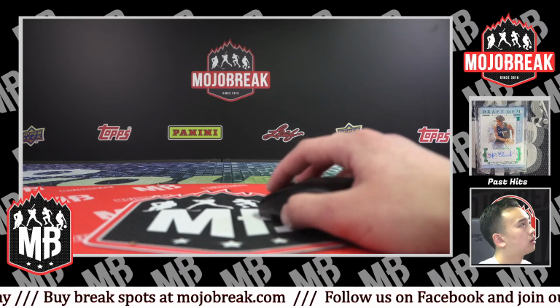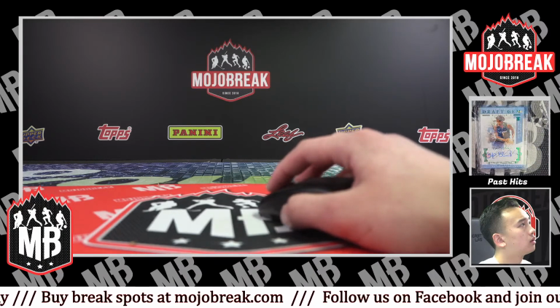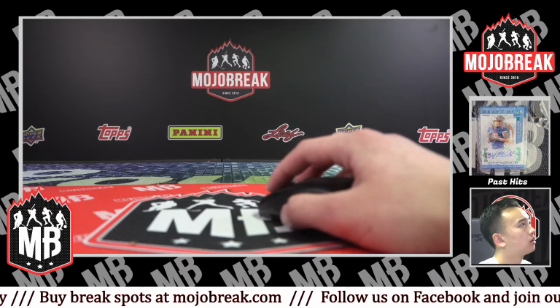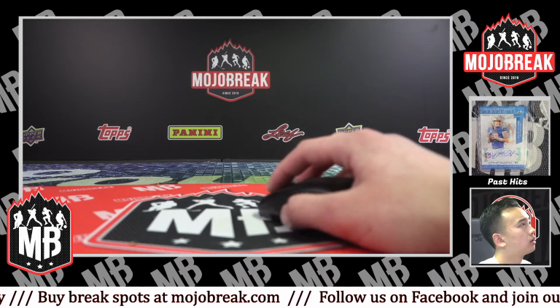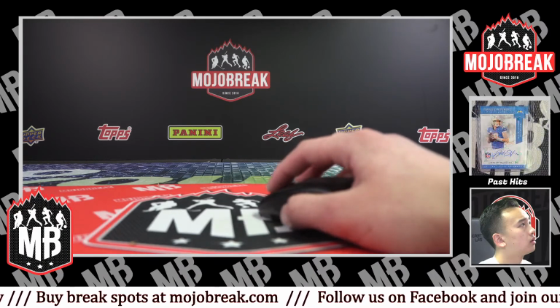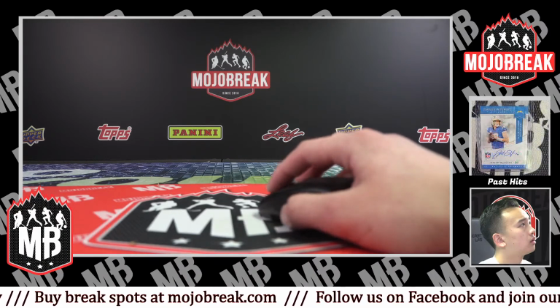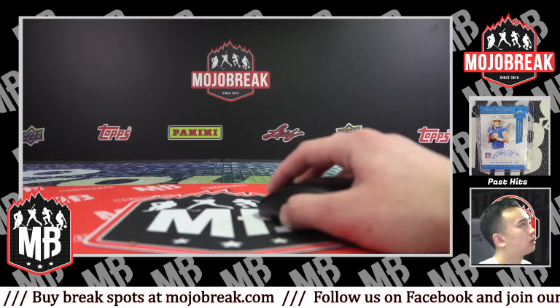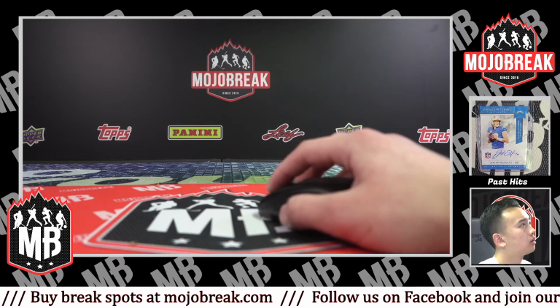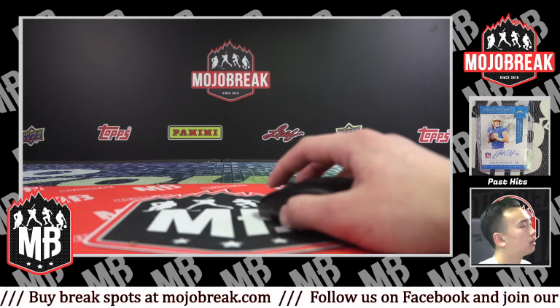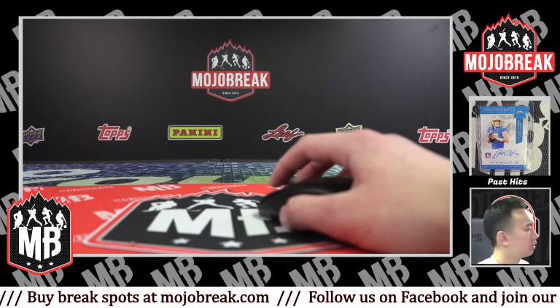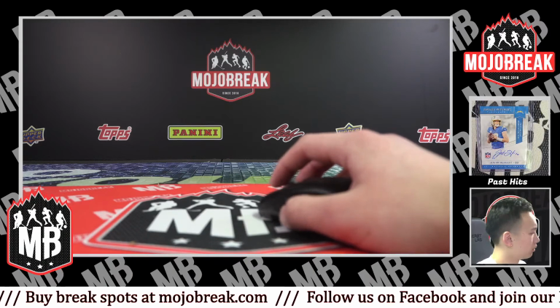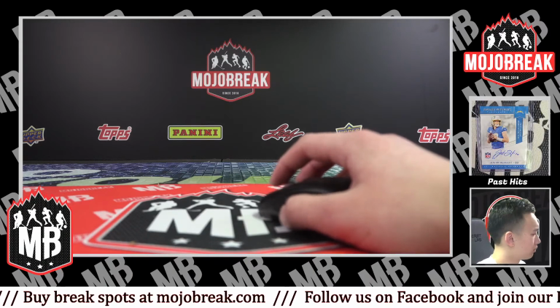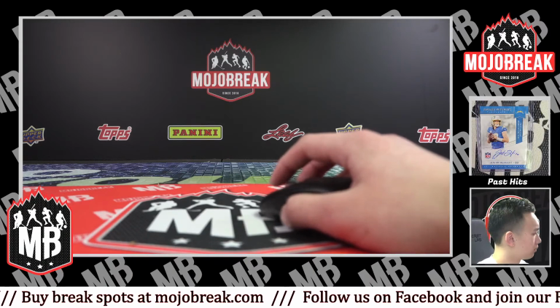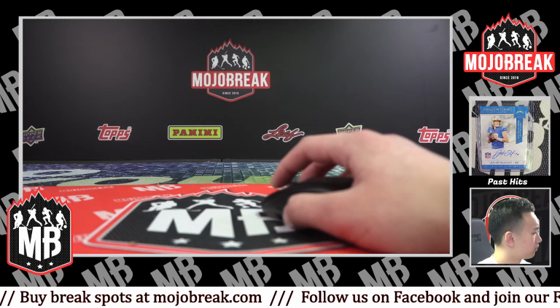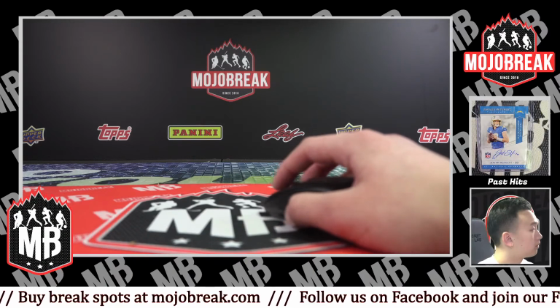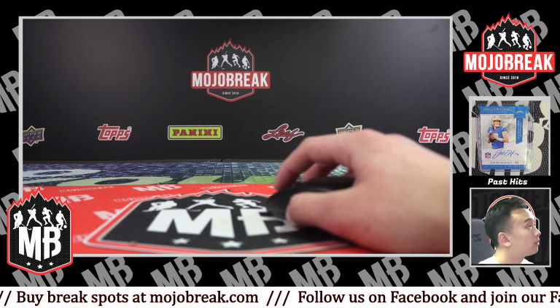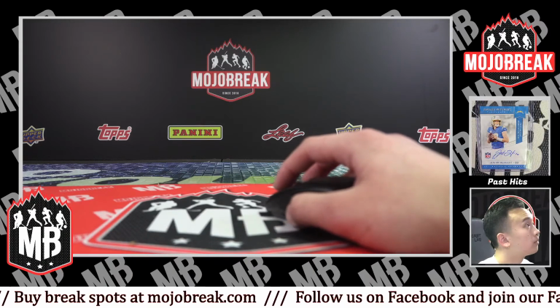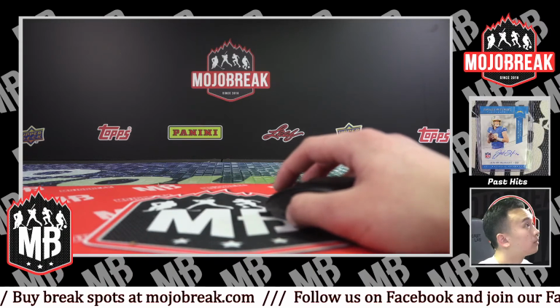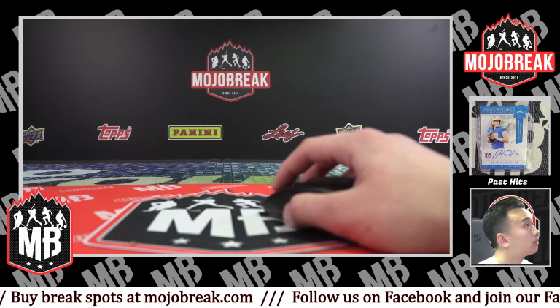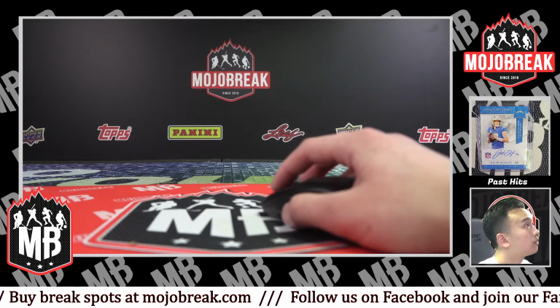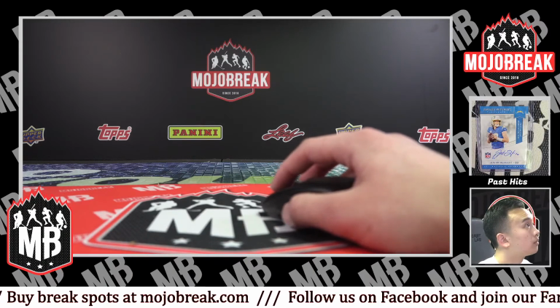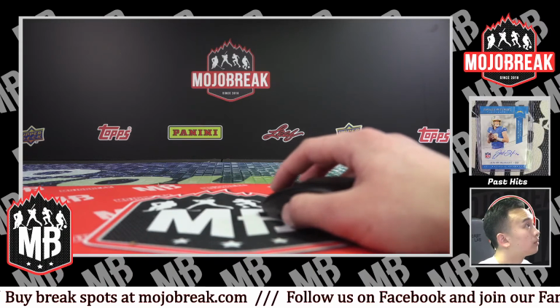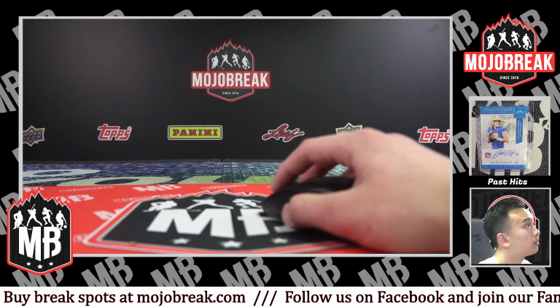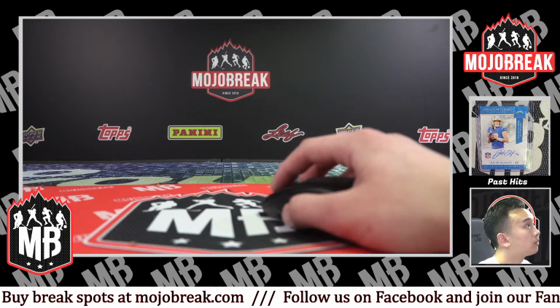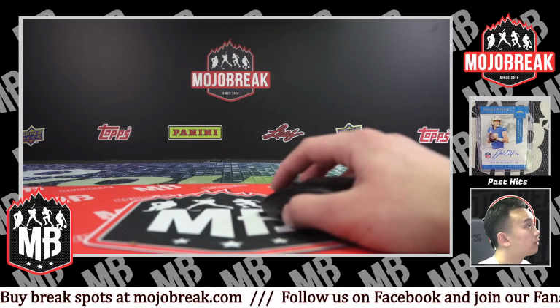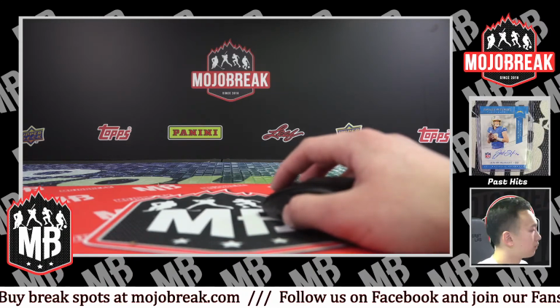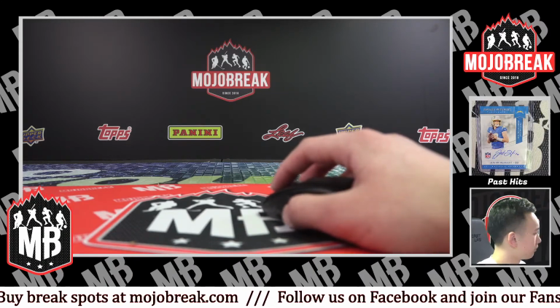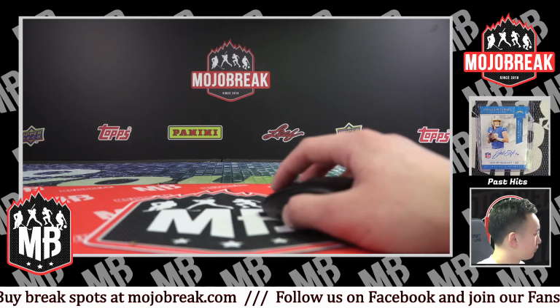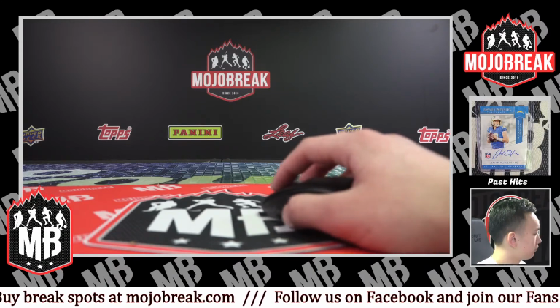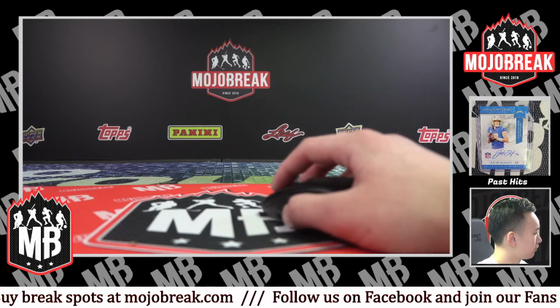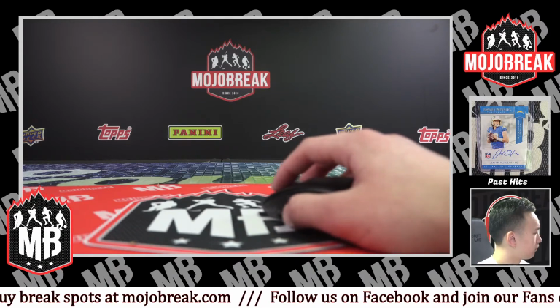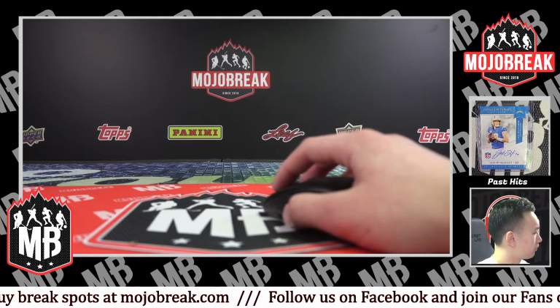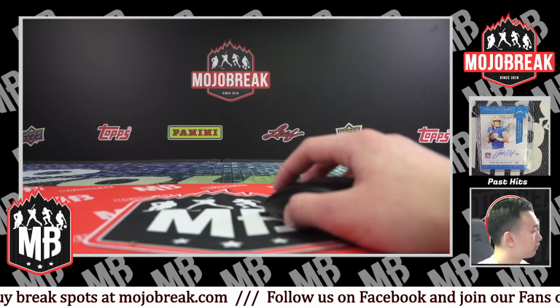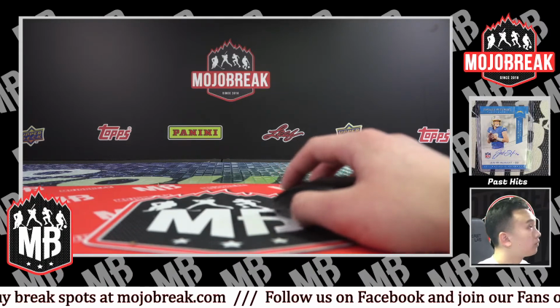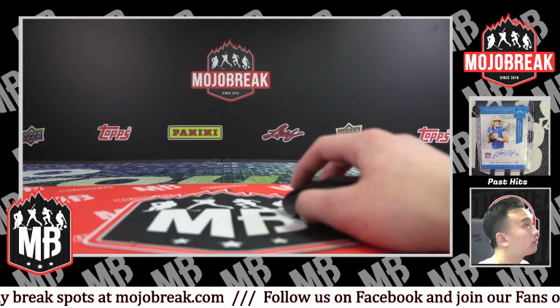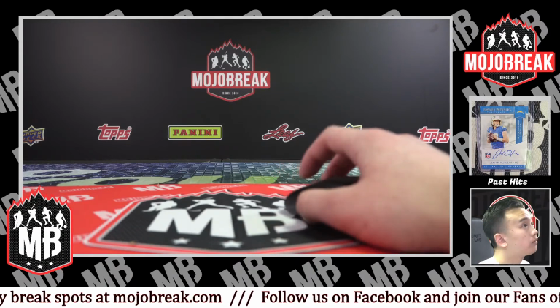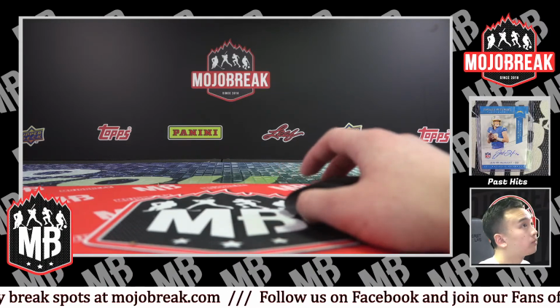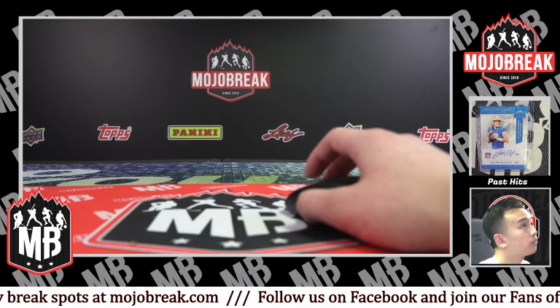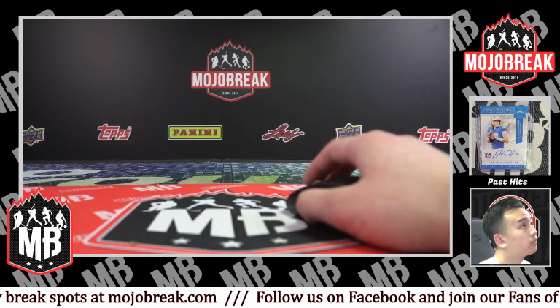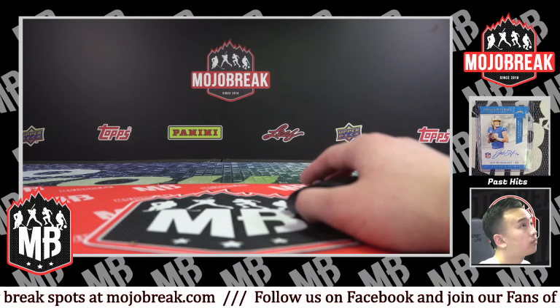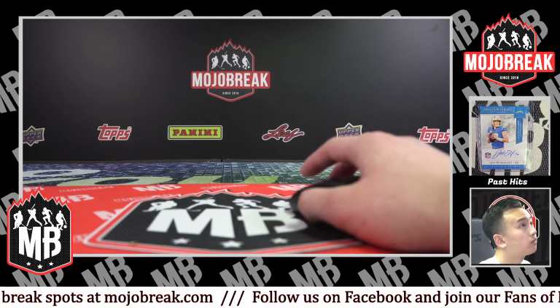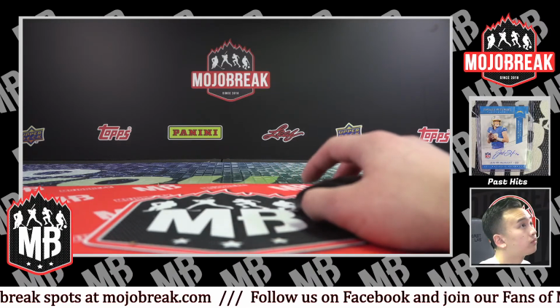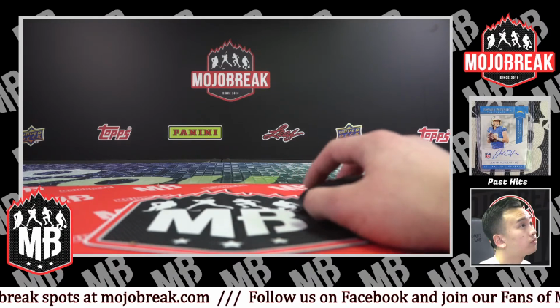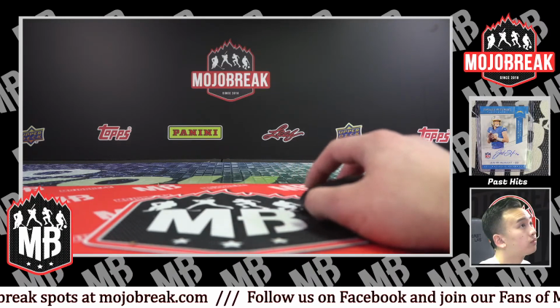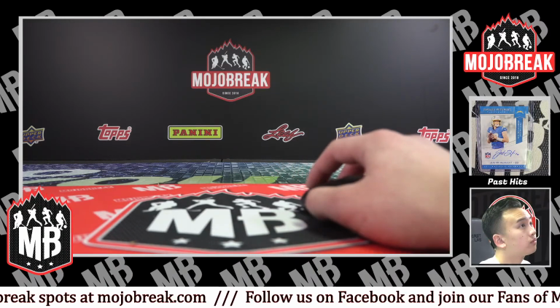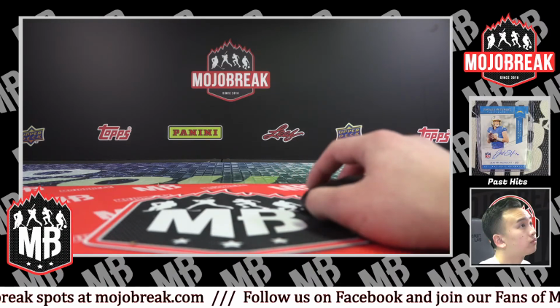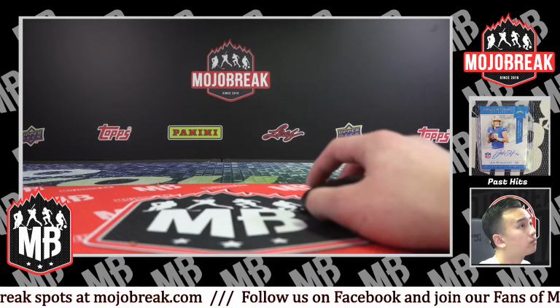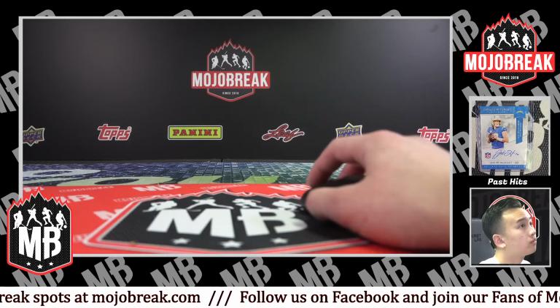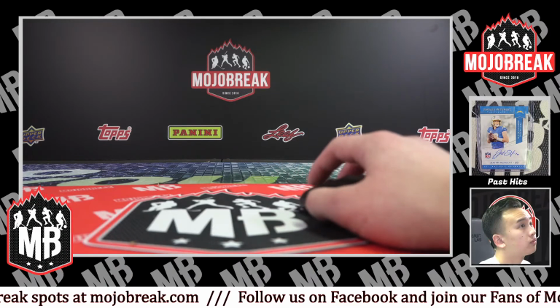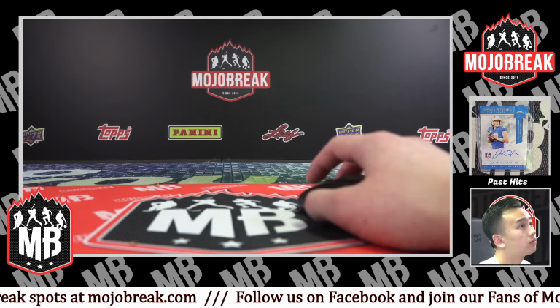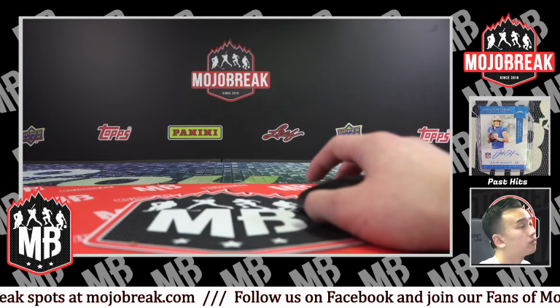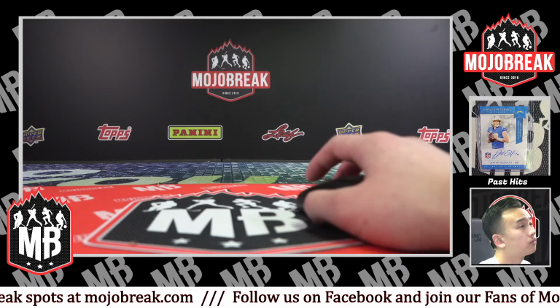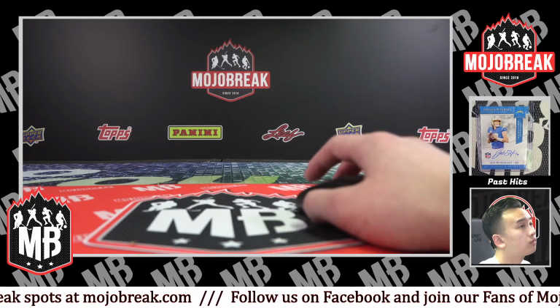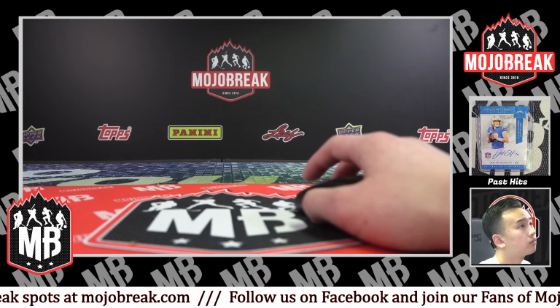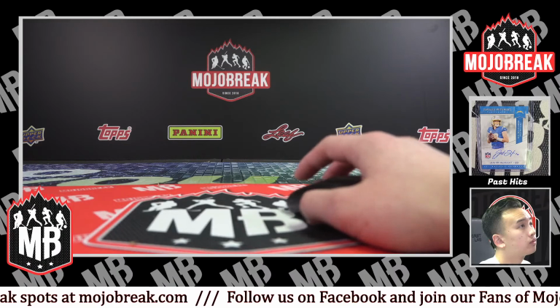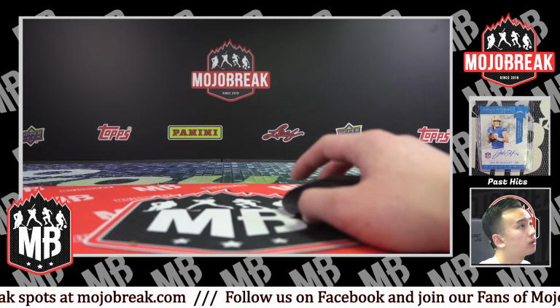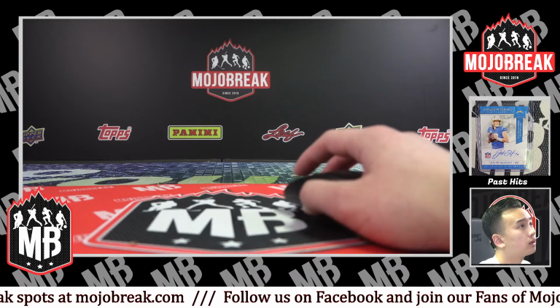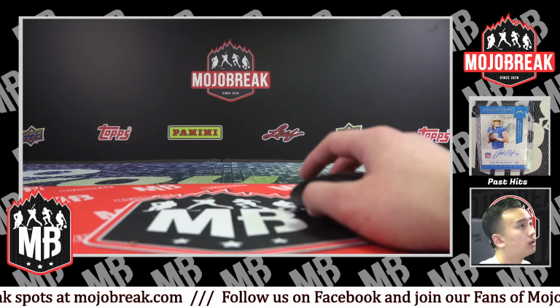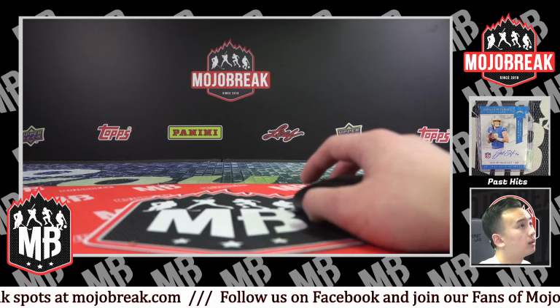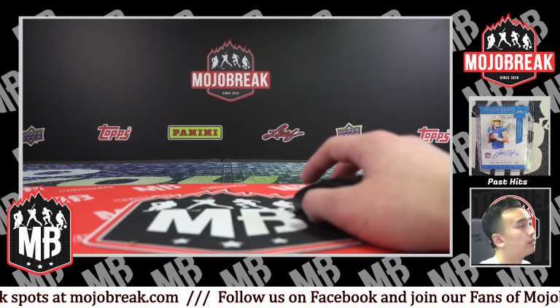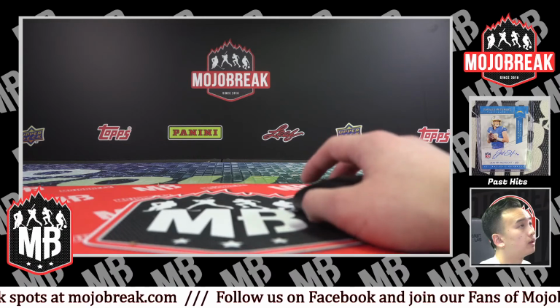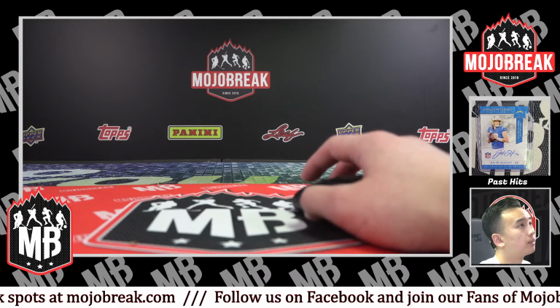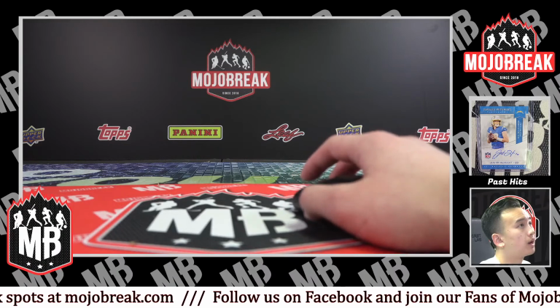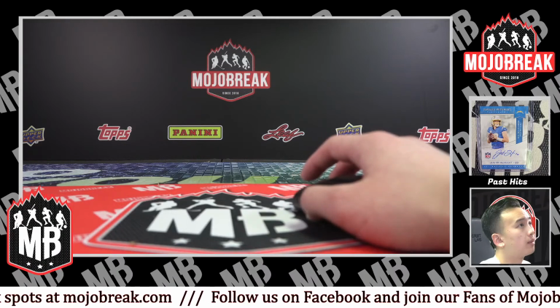We do have a sold out break of Illusions Football next — Illusions Football 2 box random team.